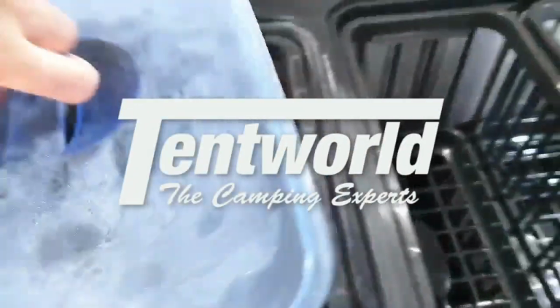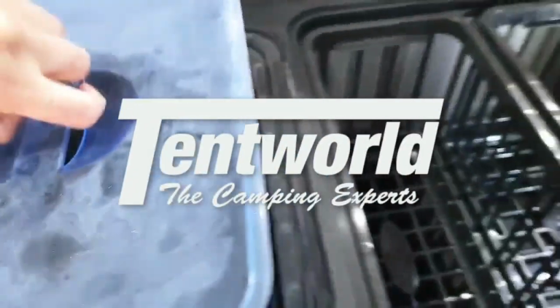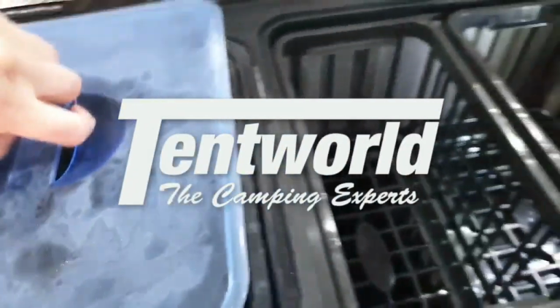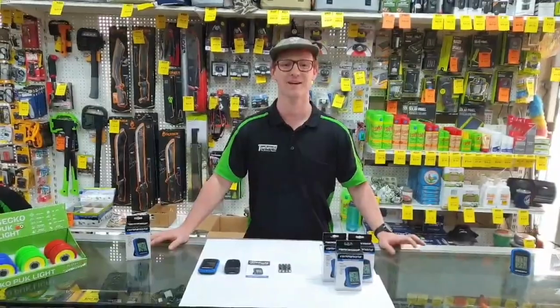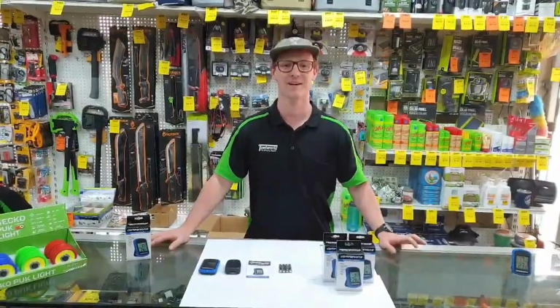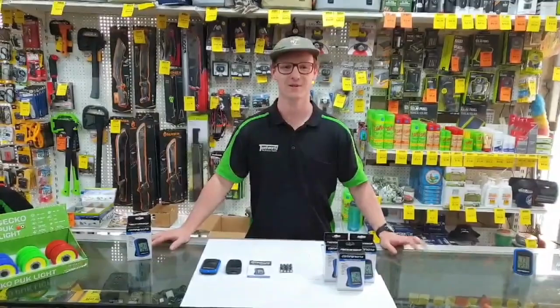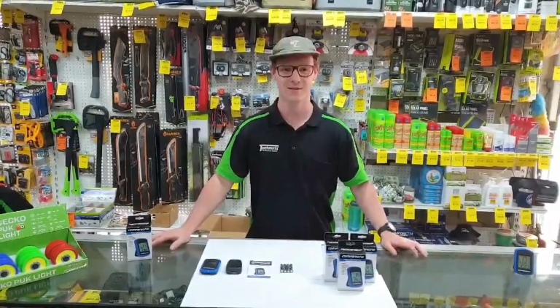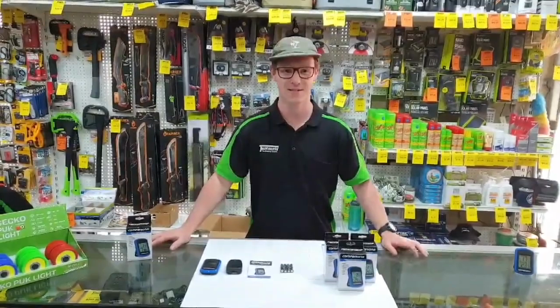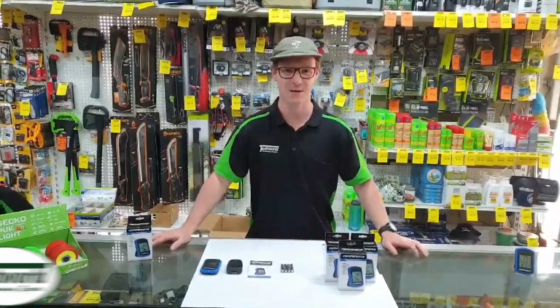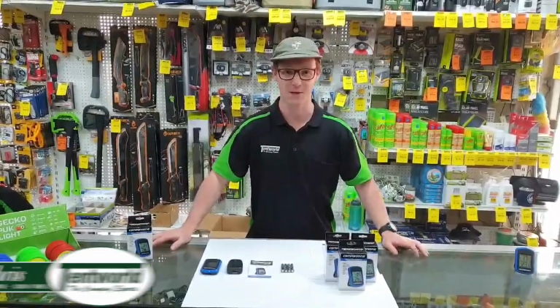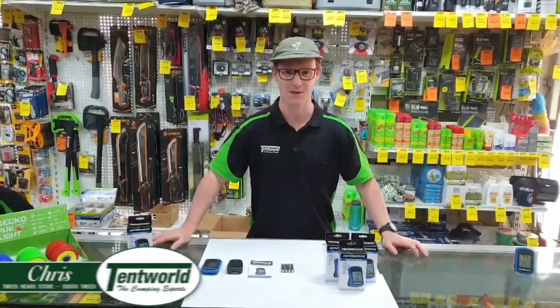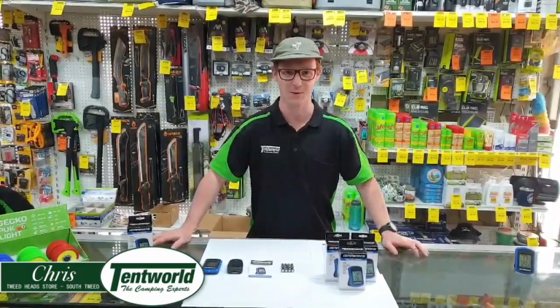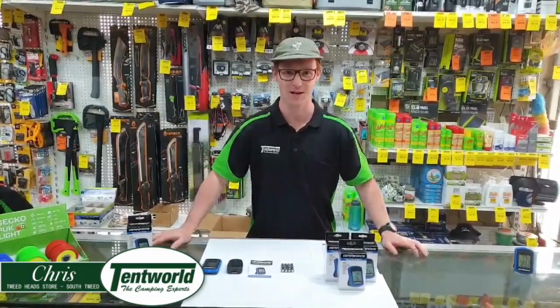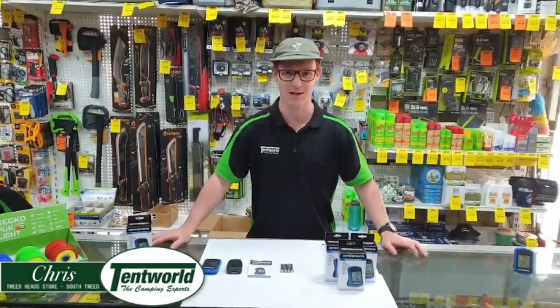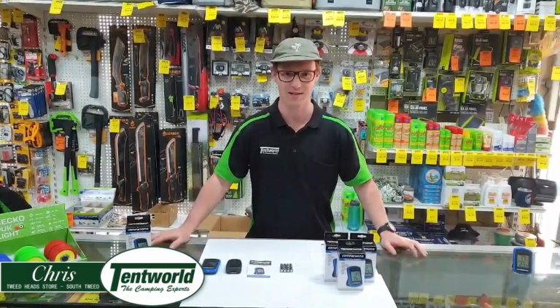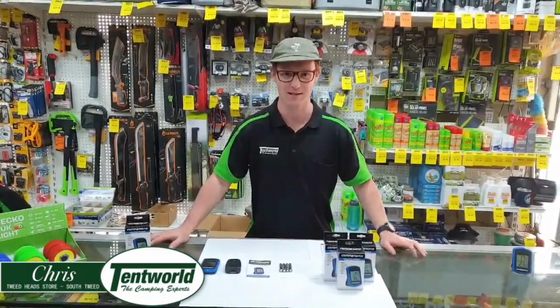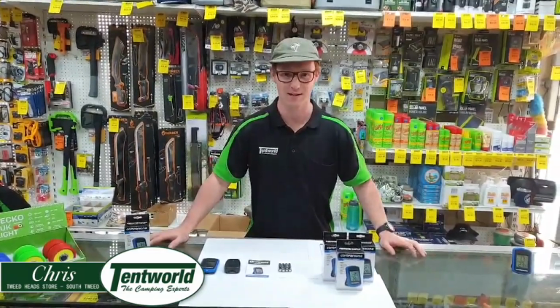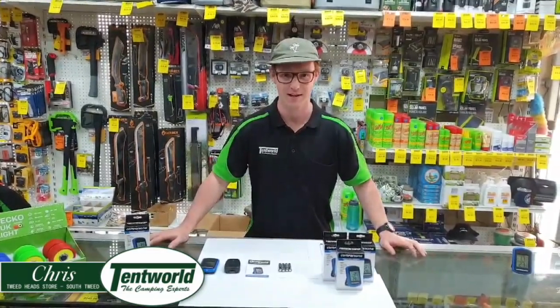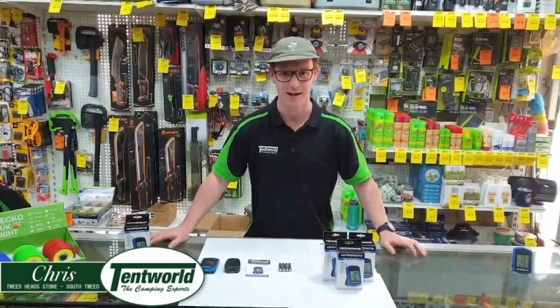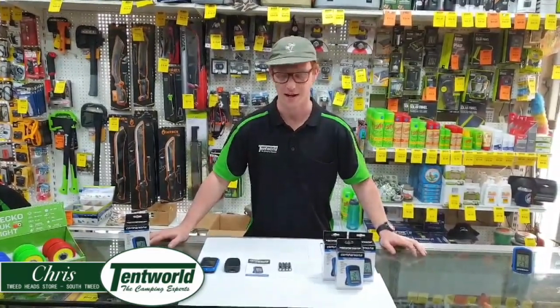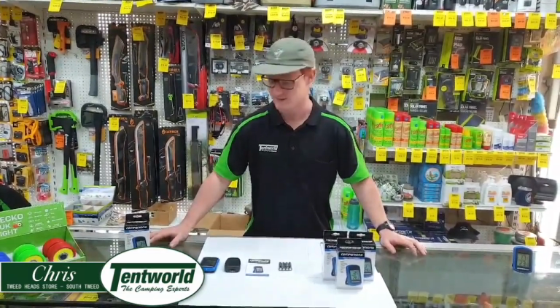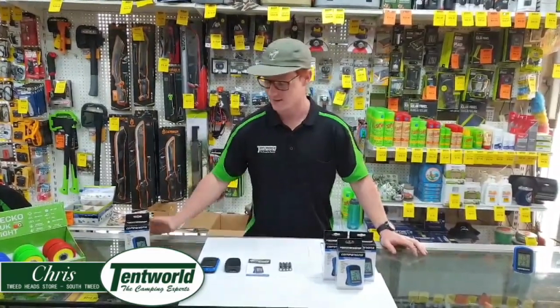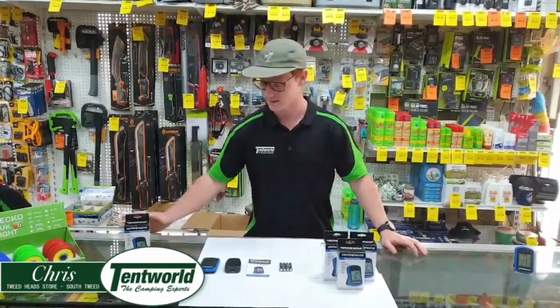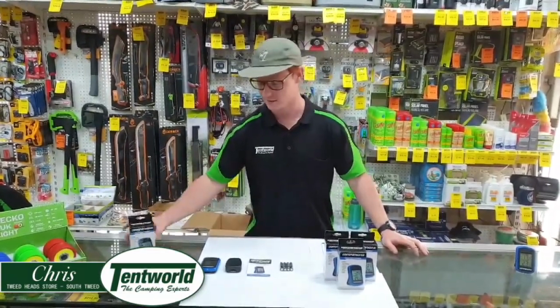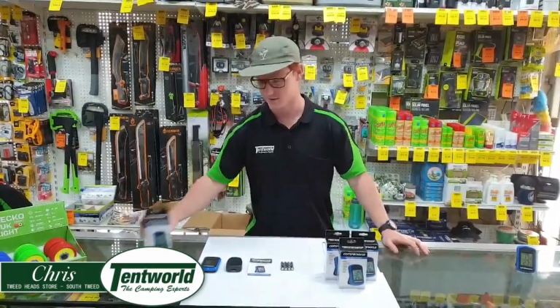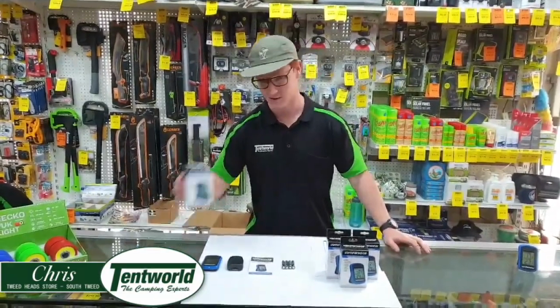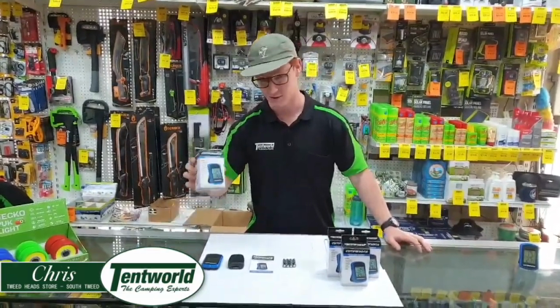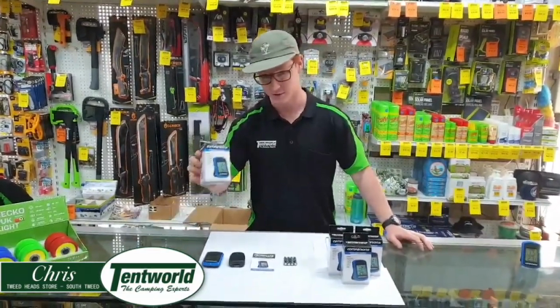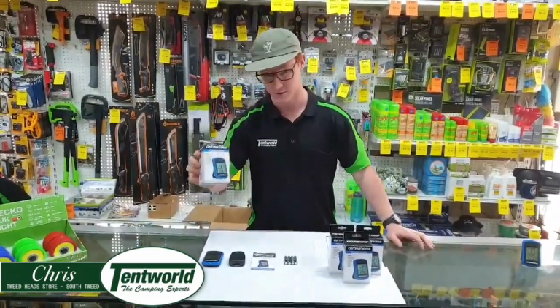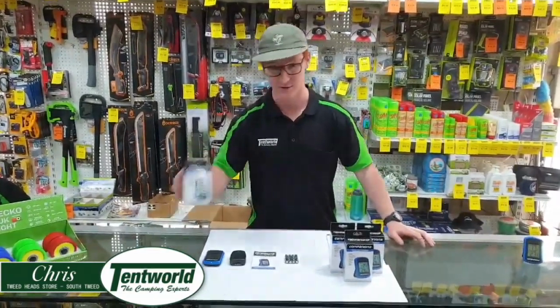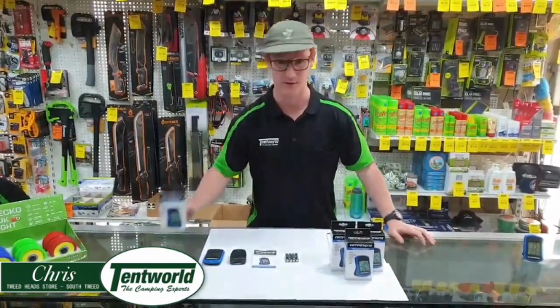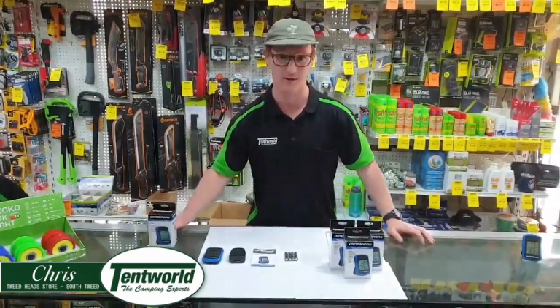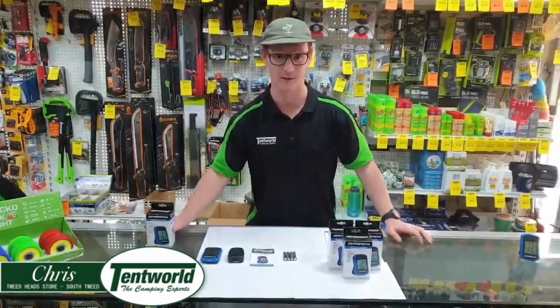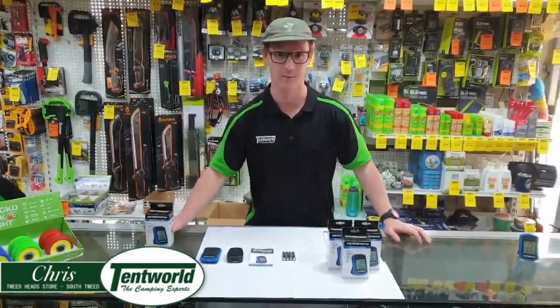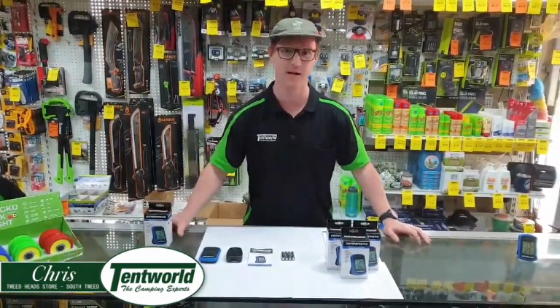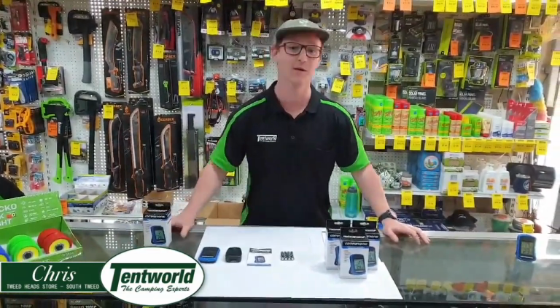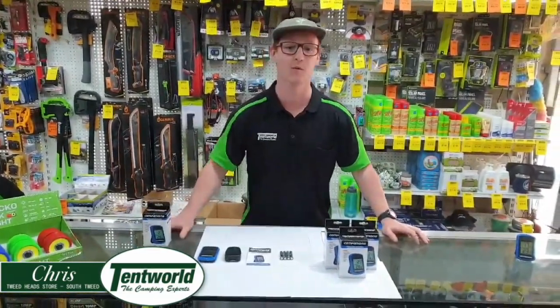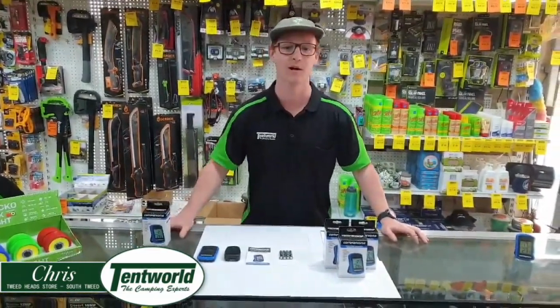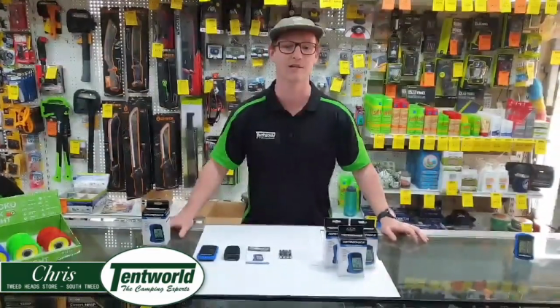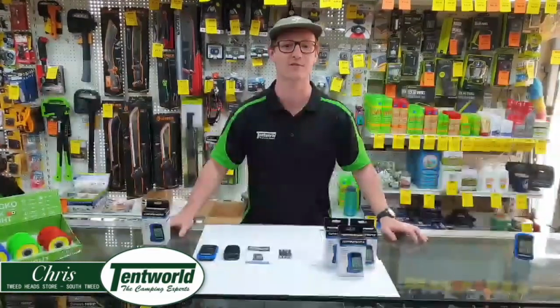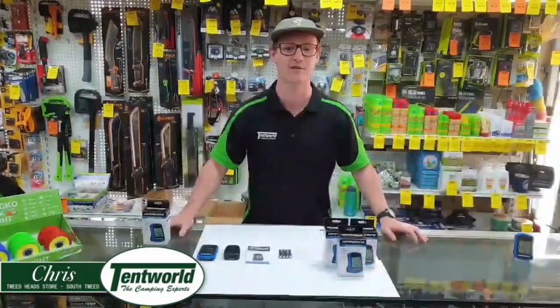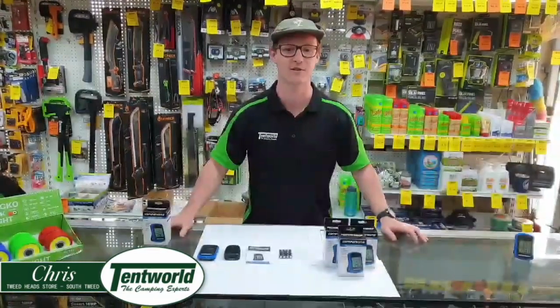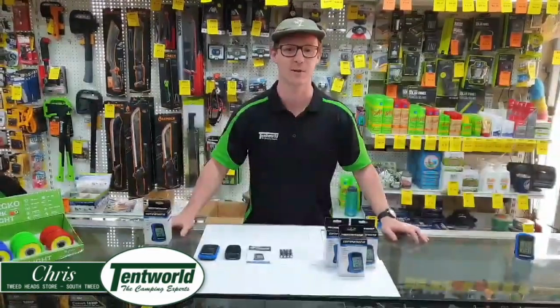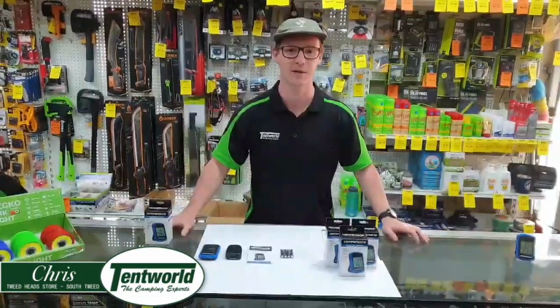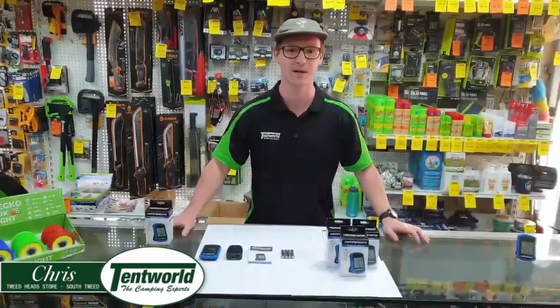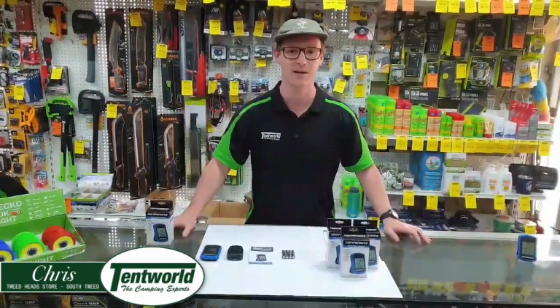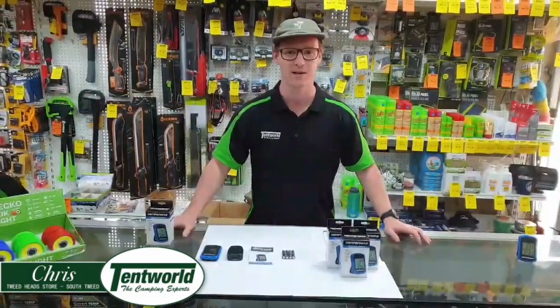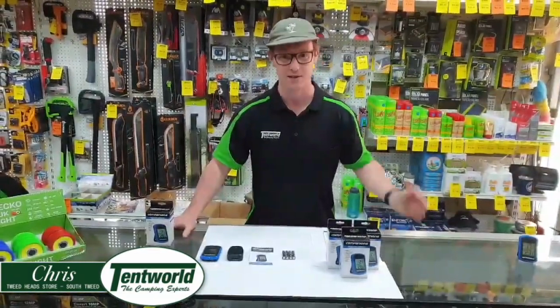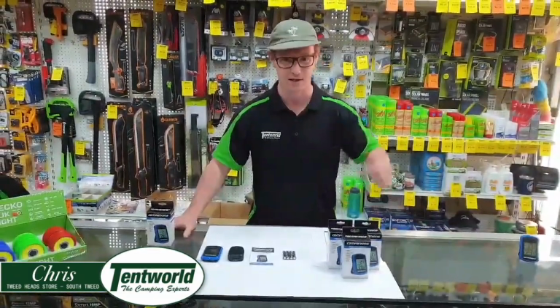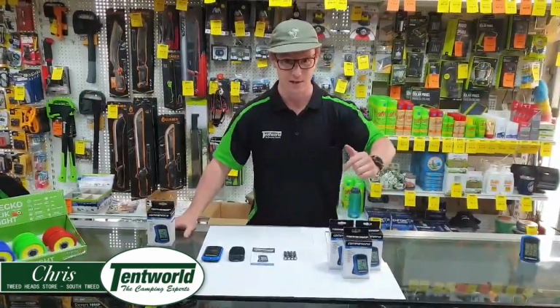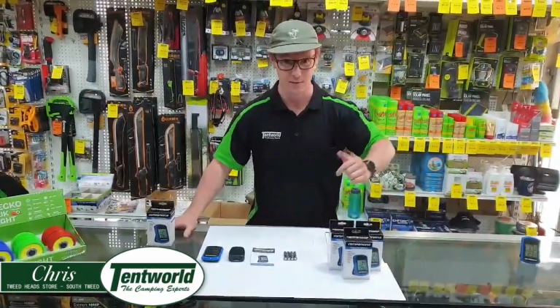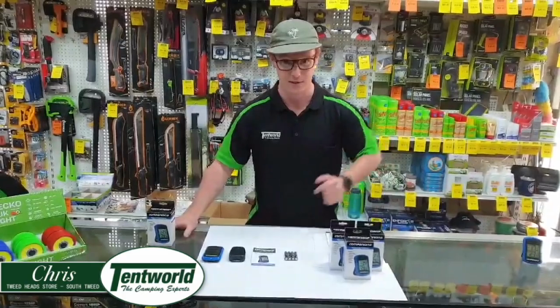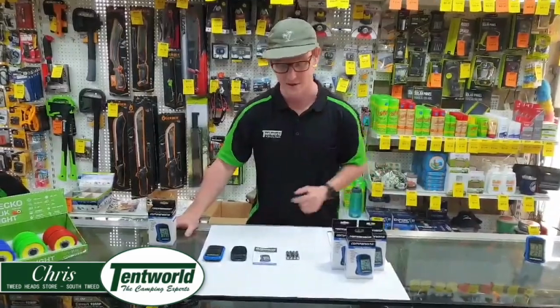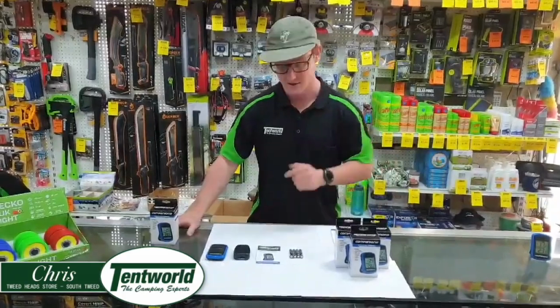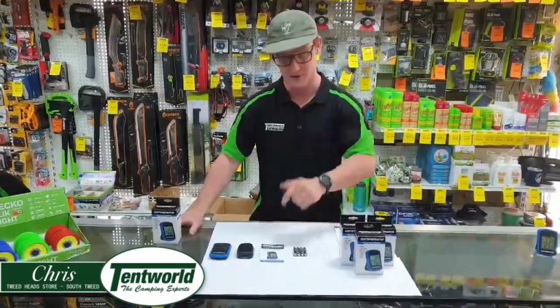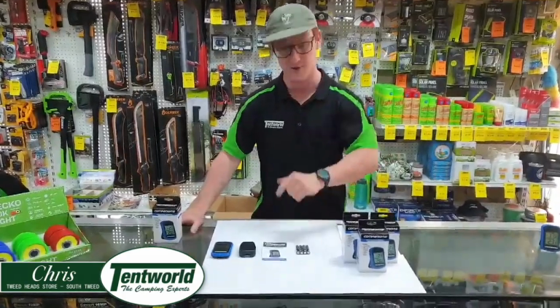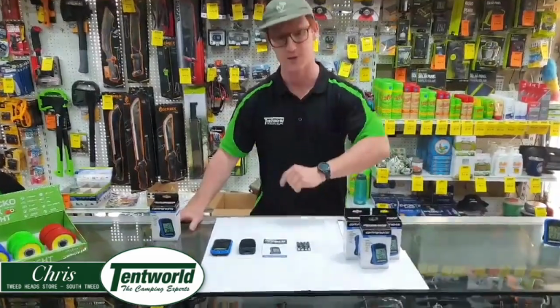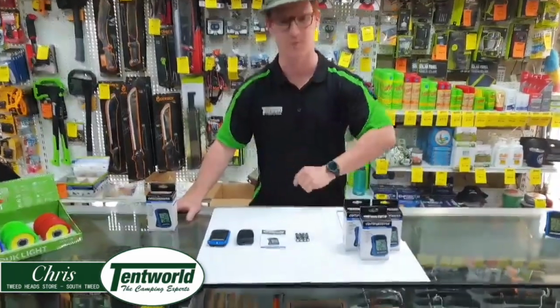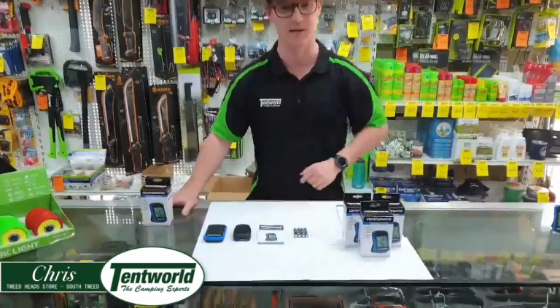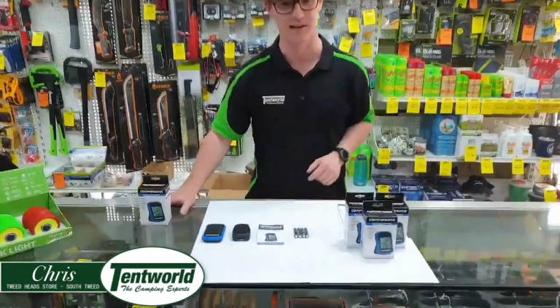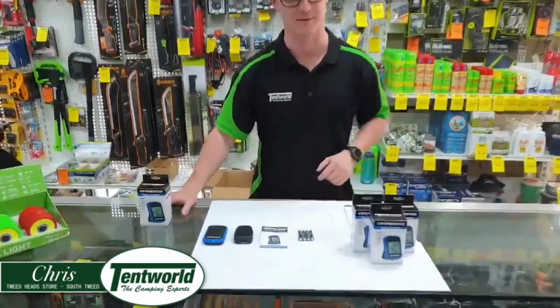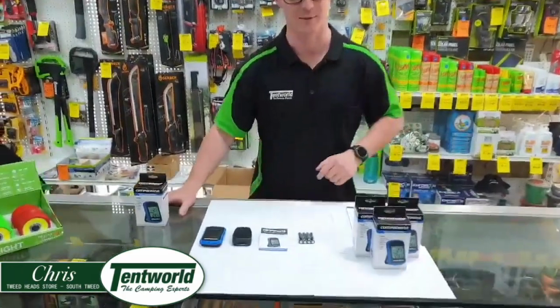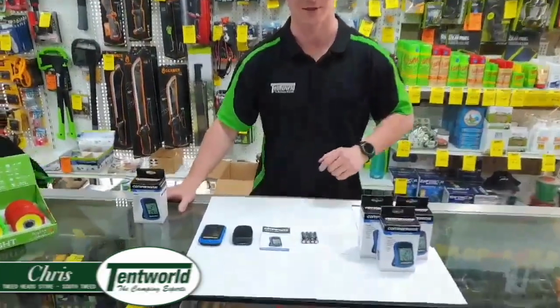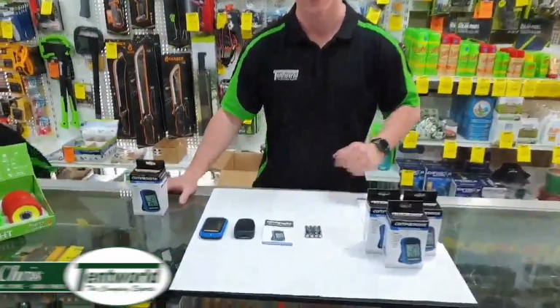Hey guys, Chris from Tamwell to Tweed Heads here. Today I'm going to be running you through the companion wireless fridge thermometer. Come a bit closer and I'll show you what you get in the box.